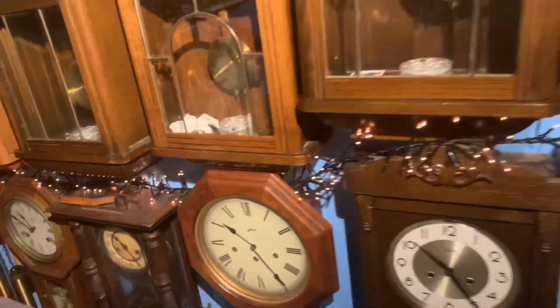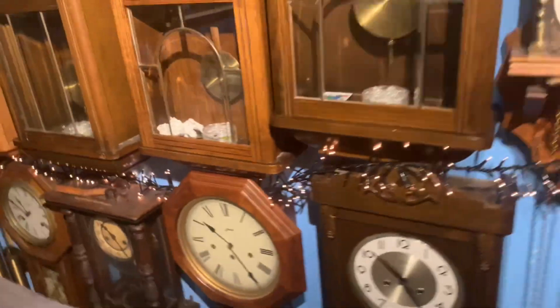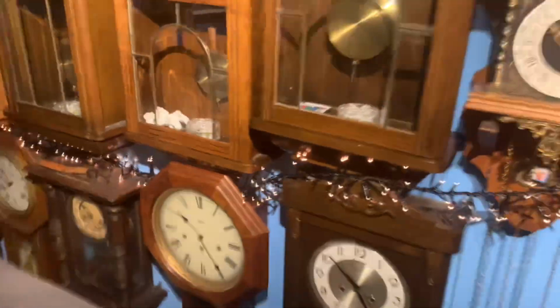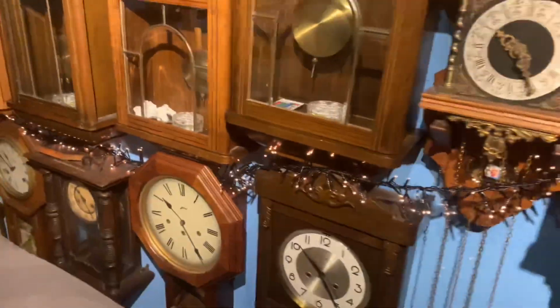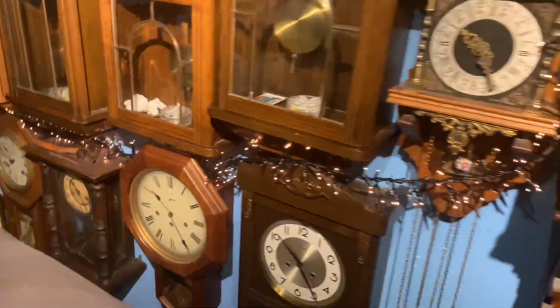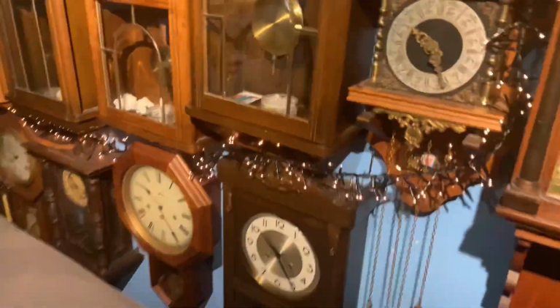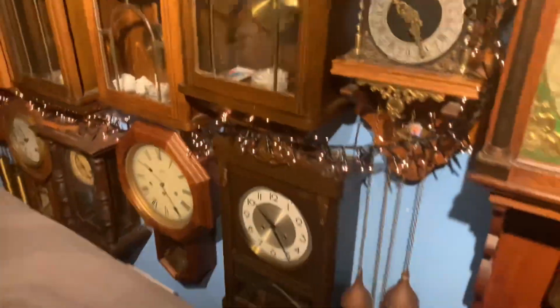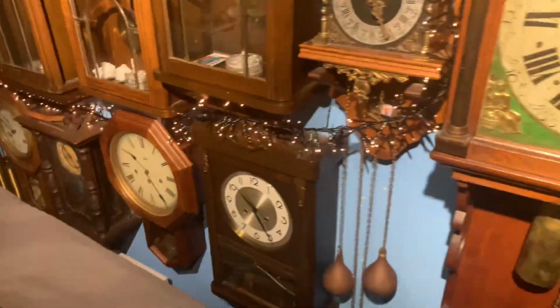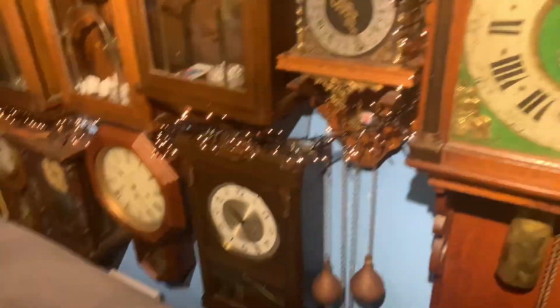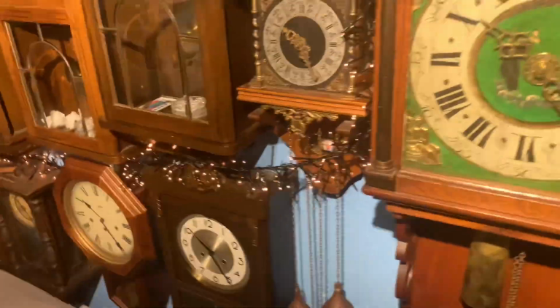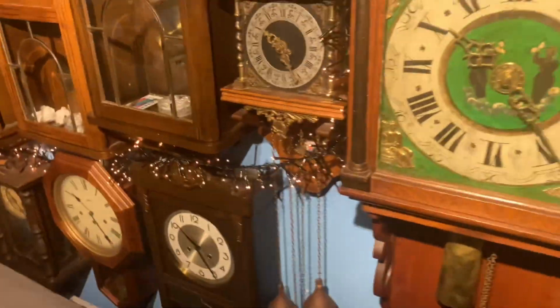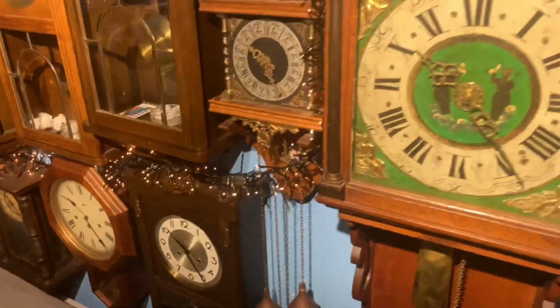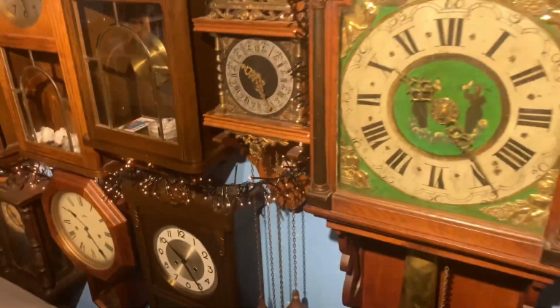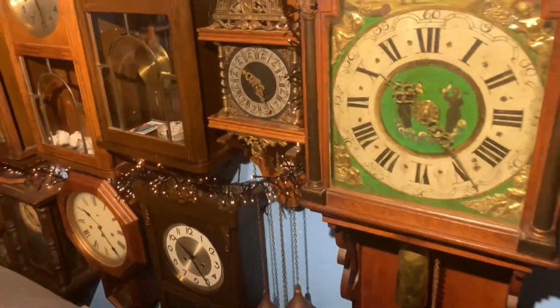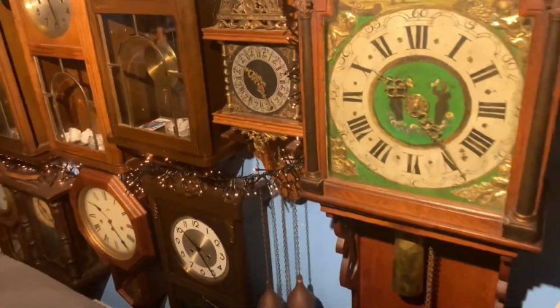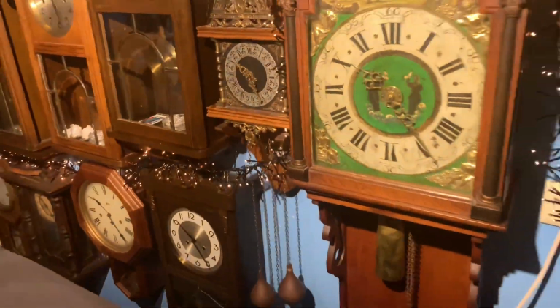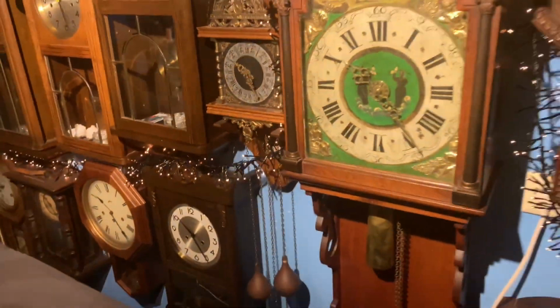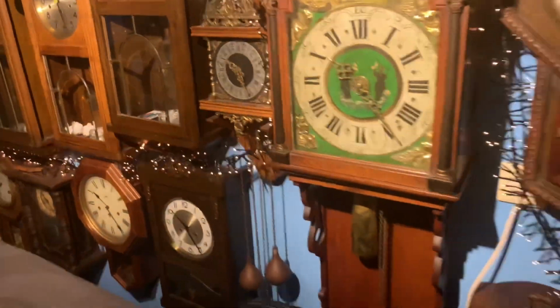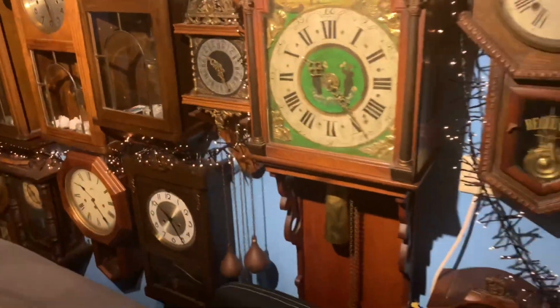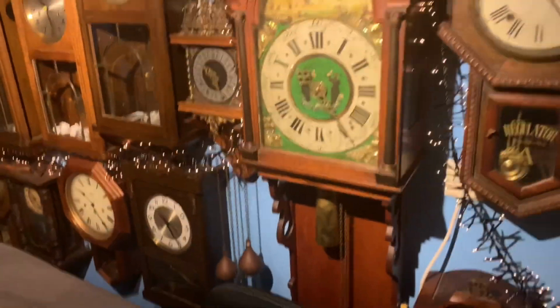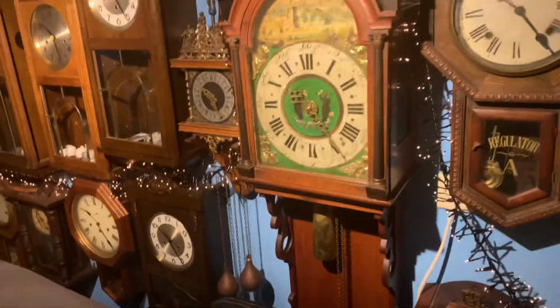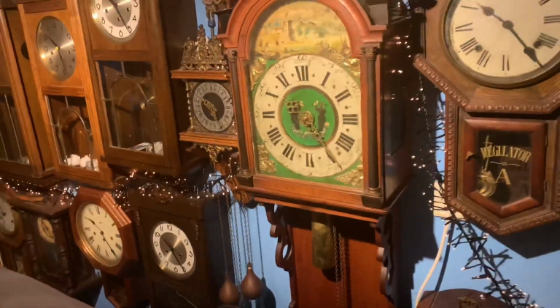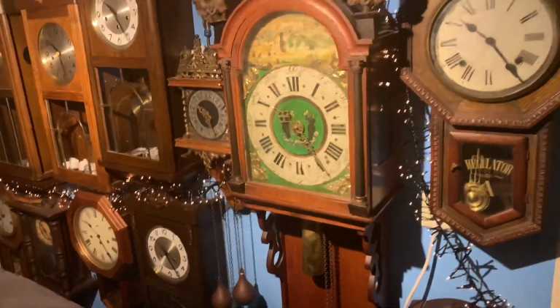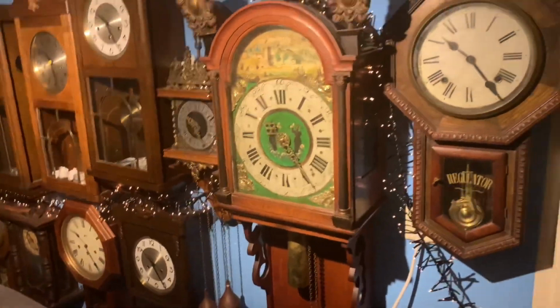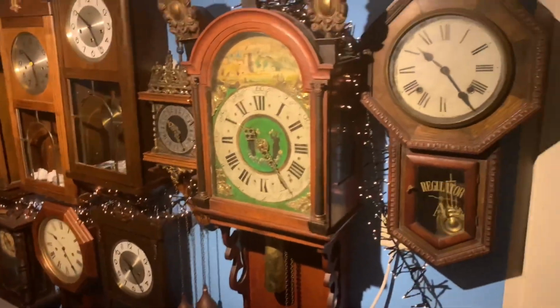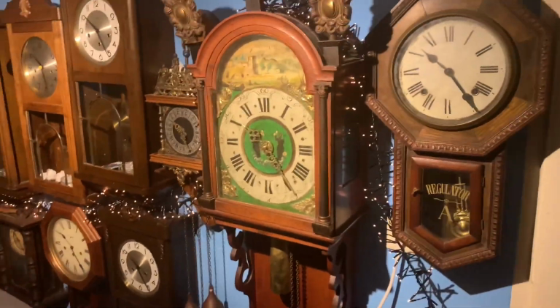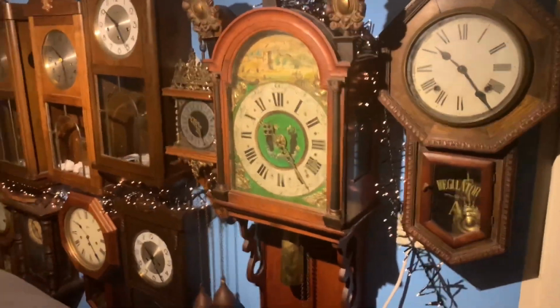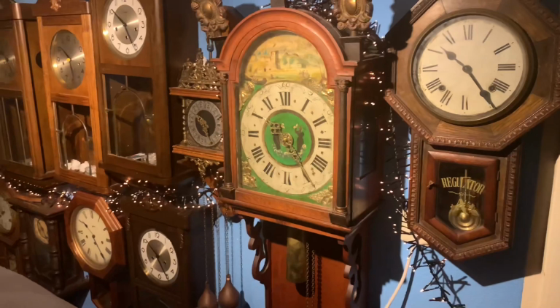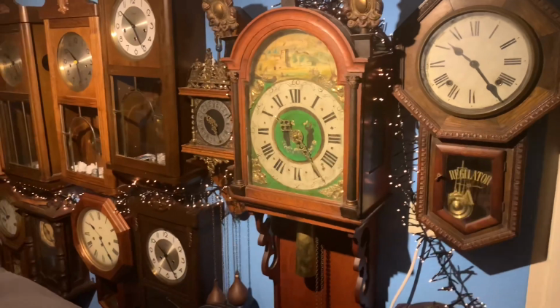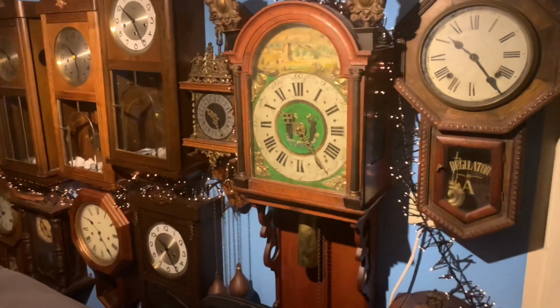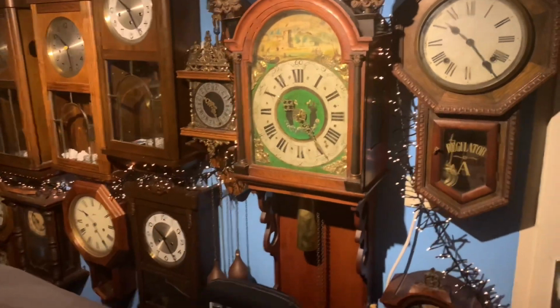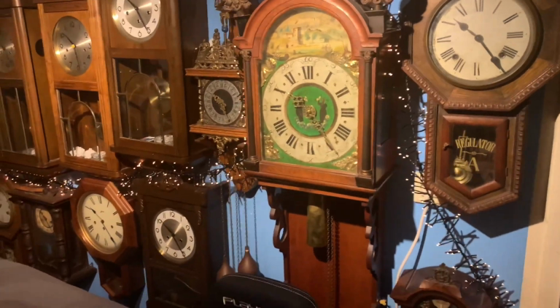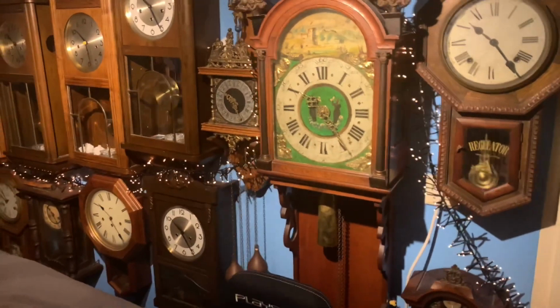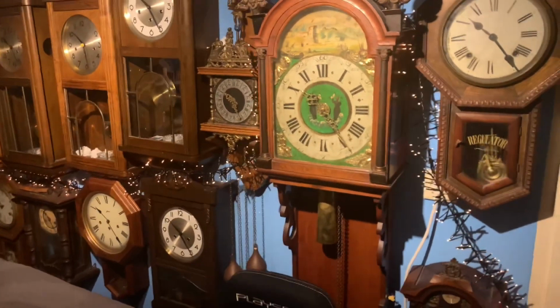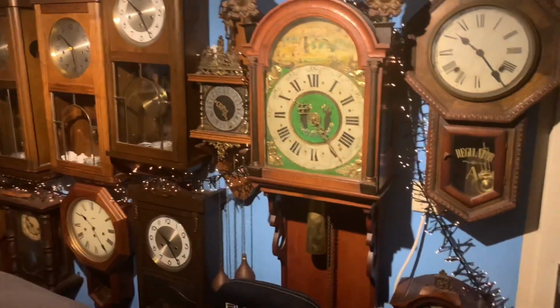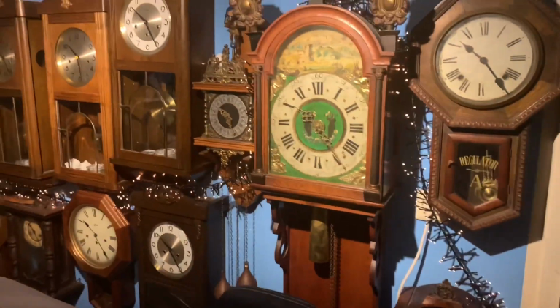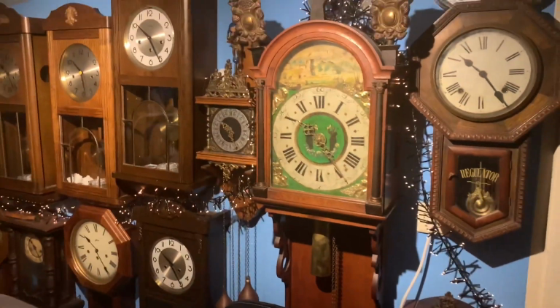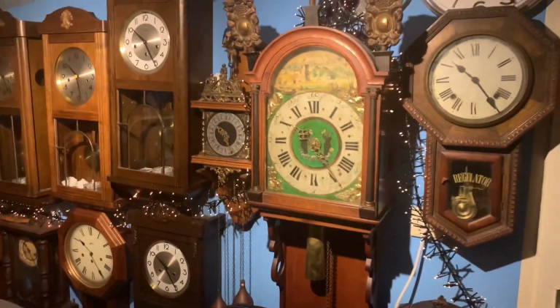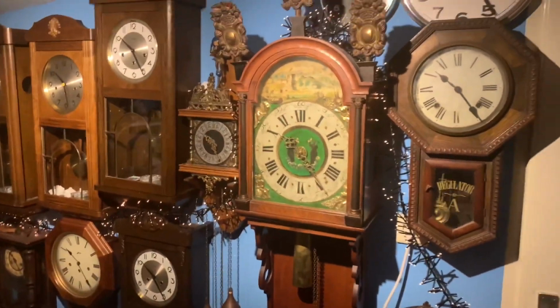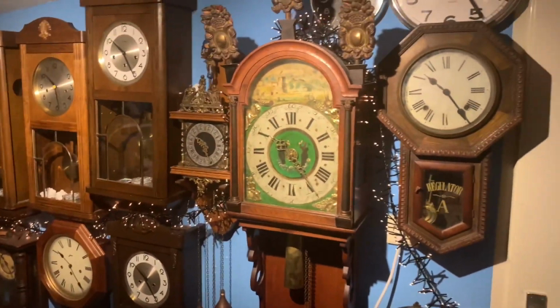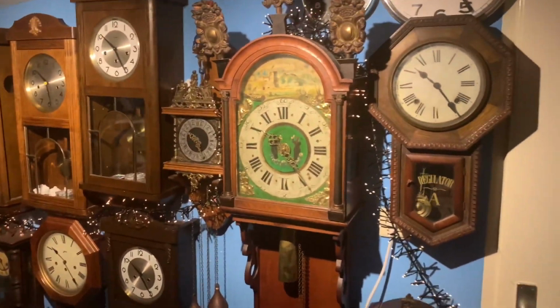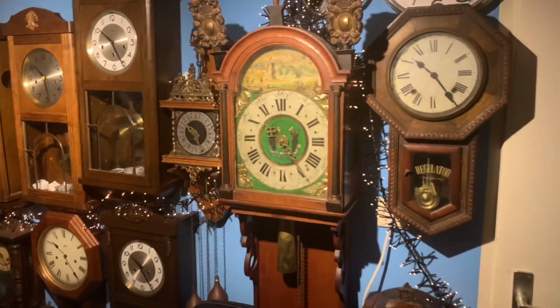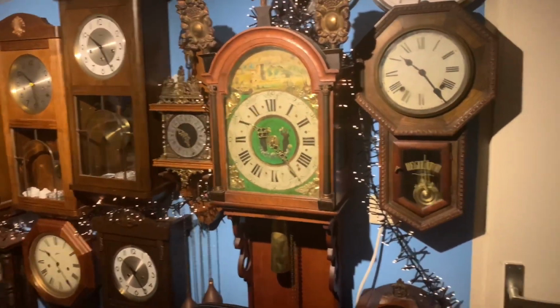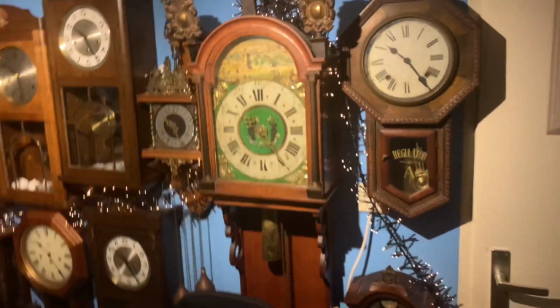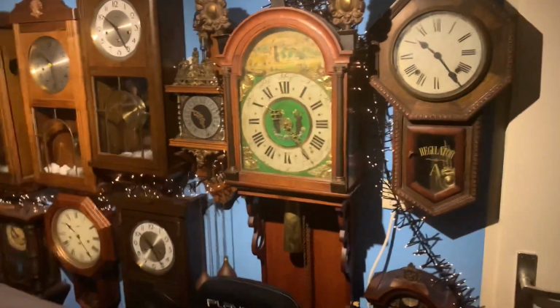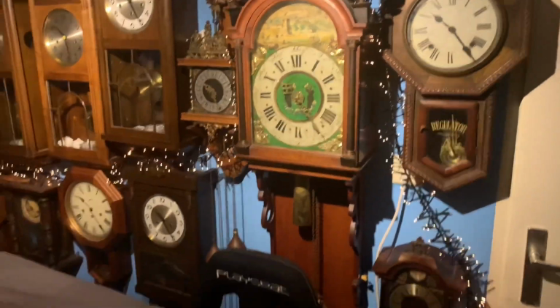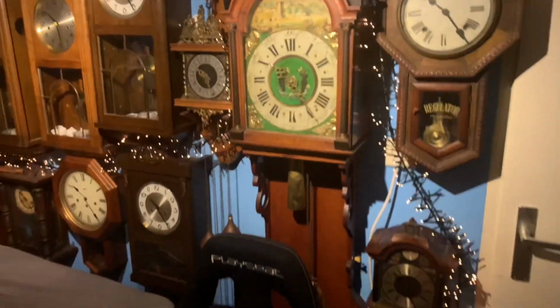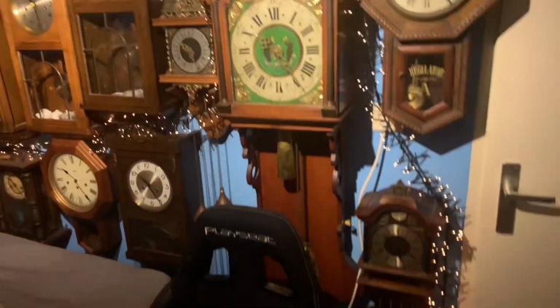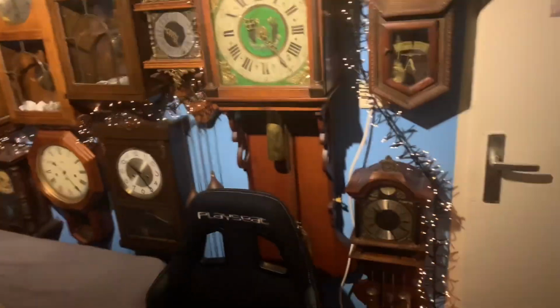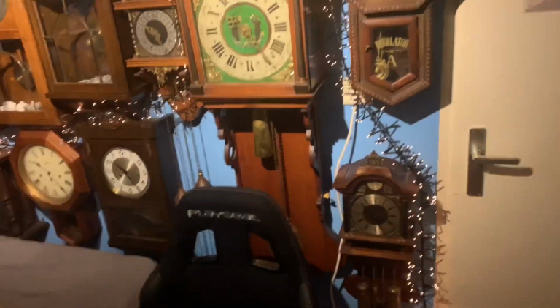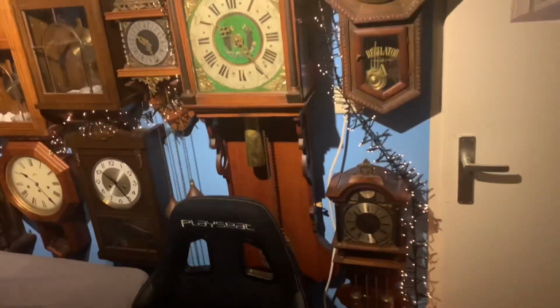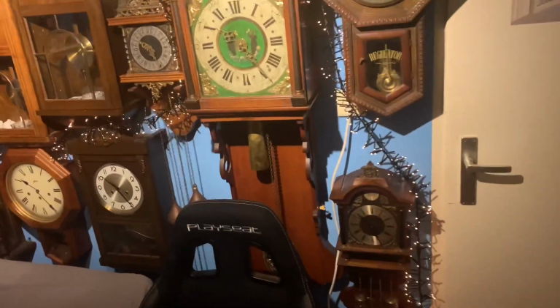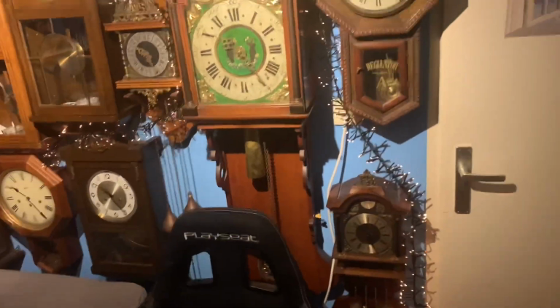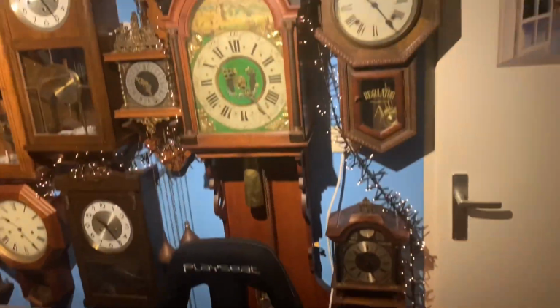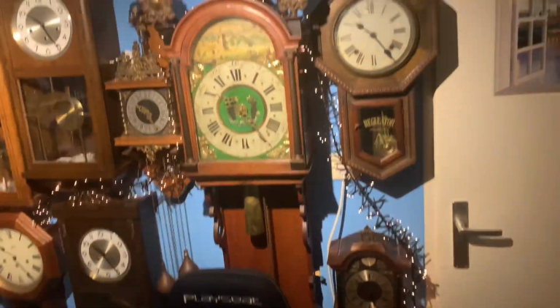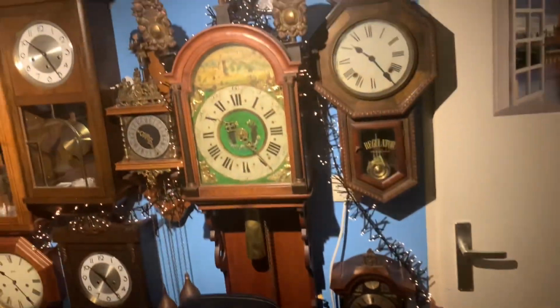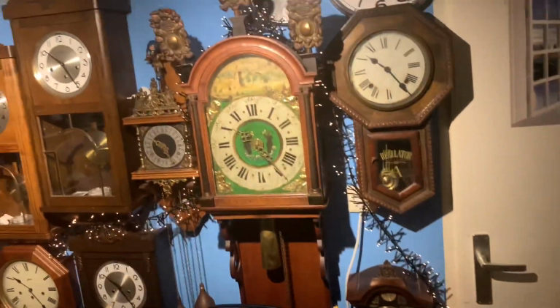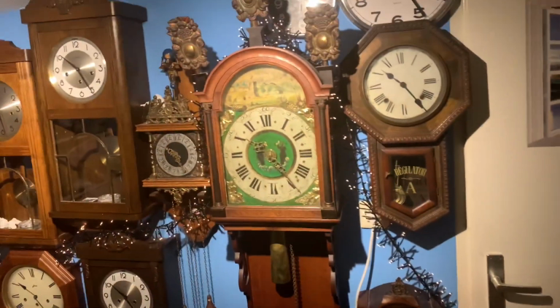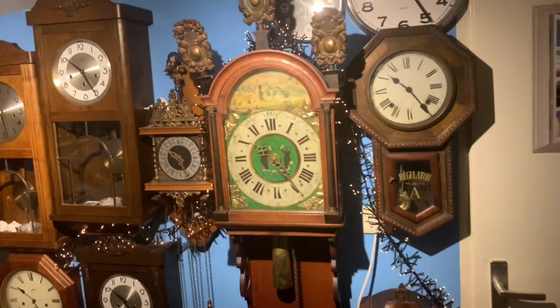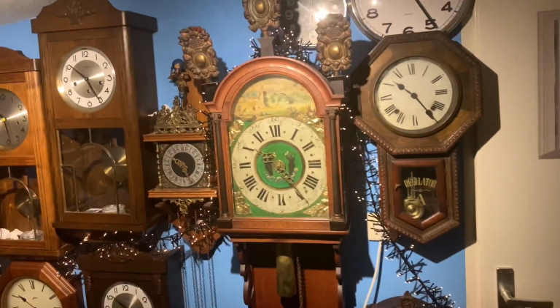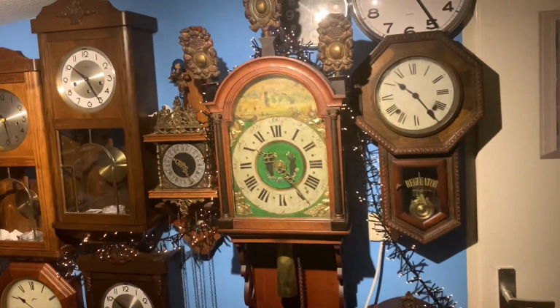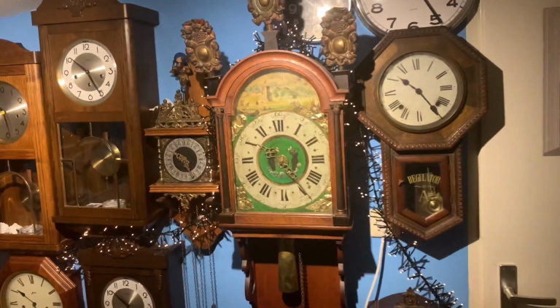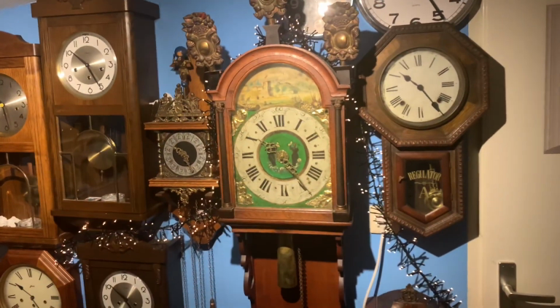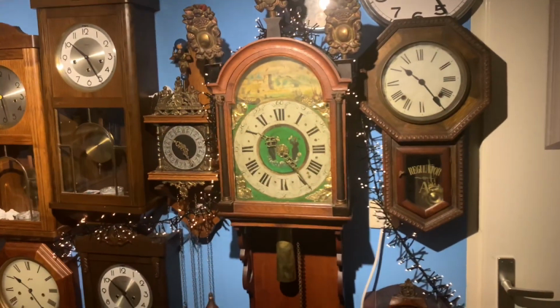So this is part two of all my fixed clocks. I'll see you guys in the next one.